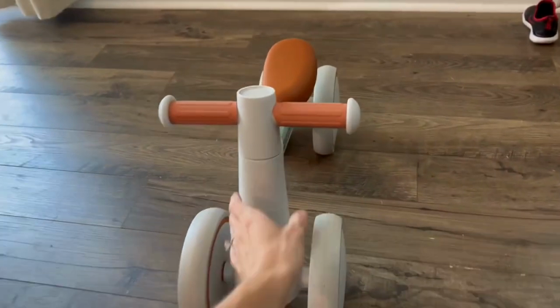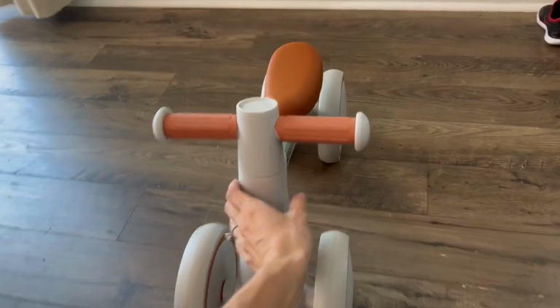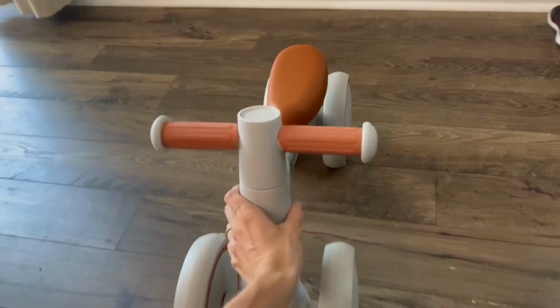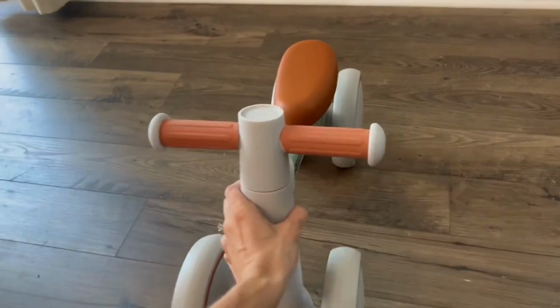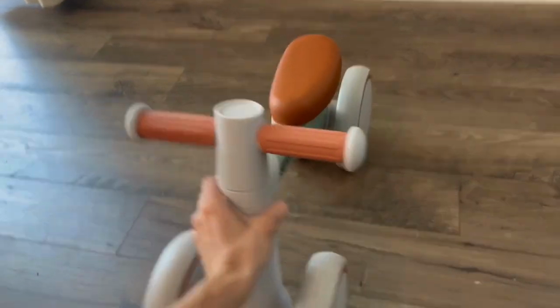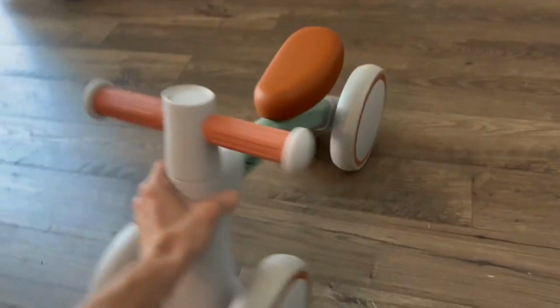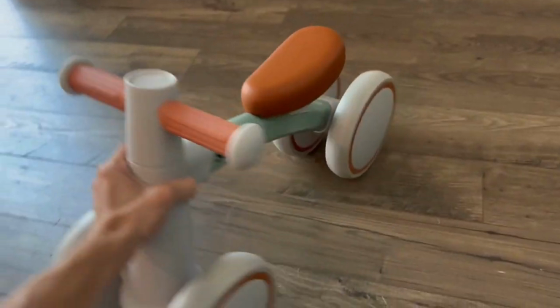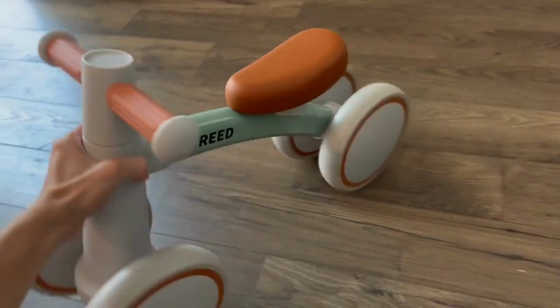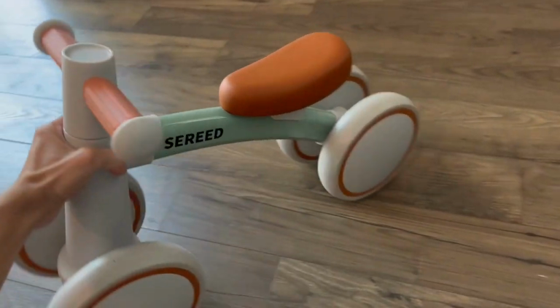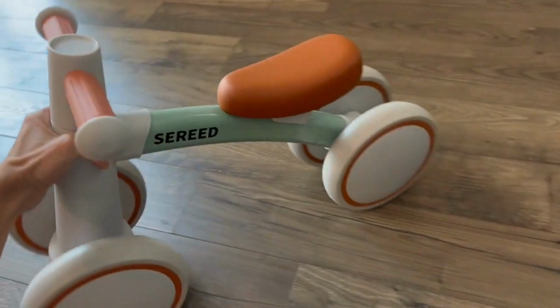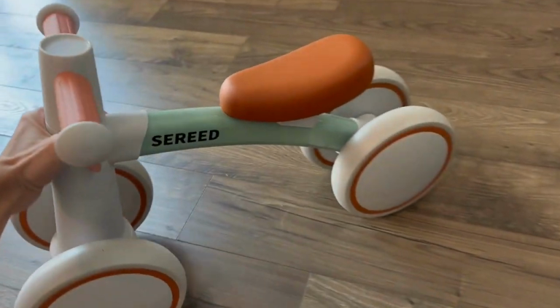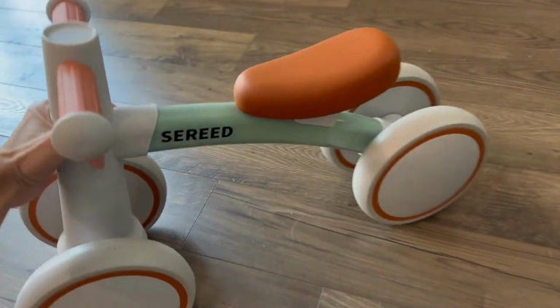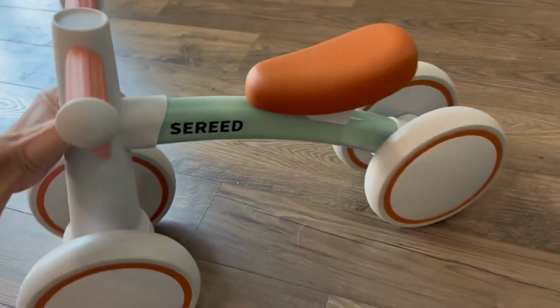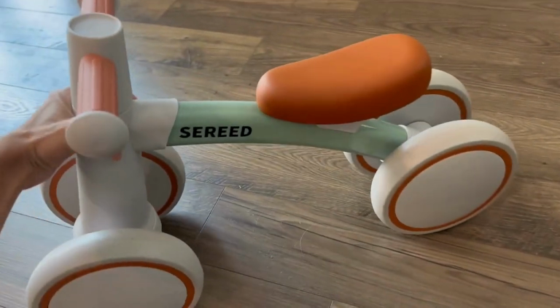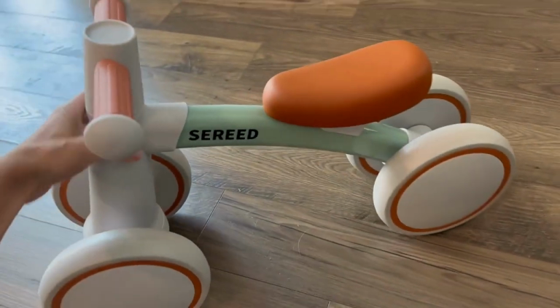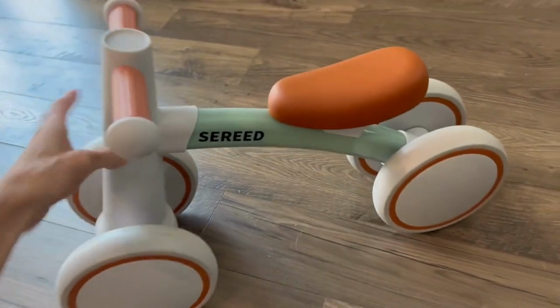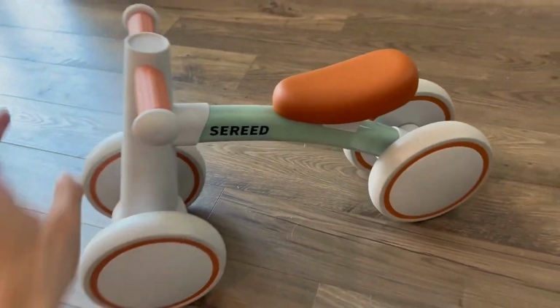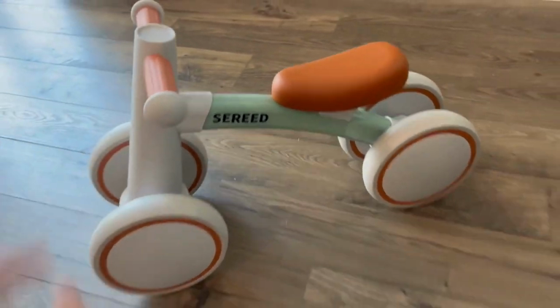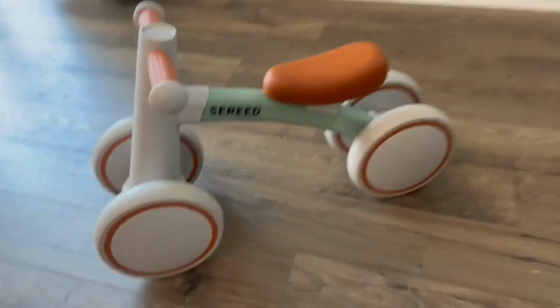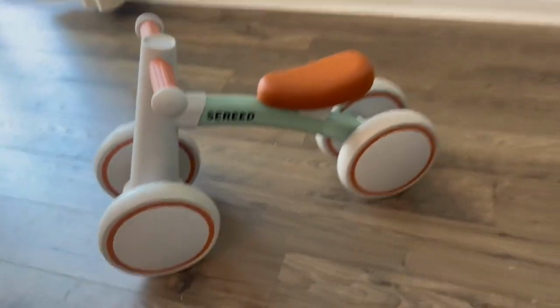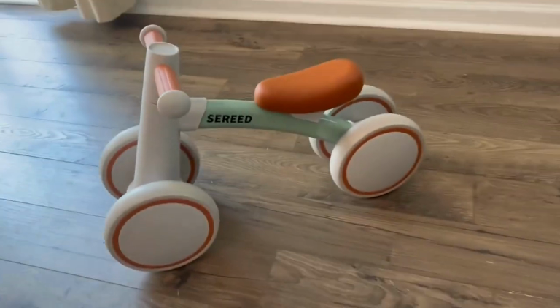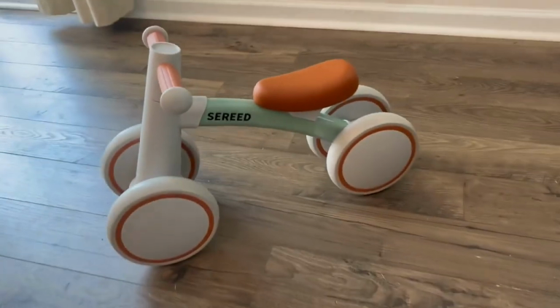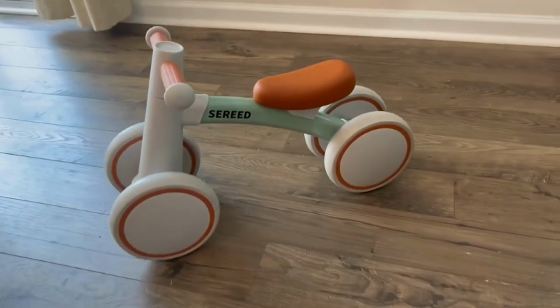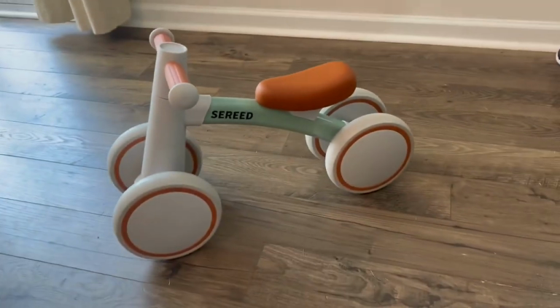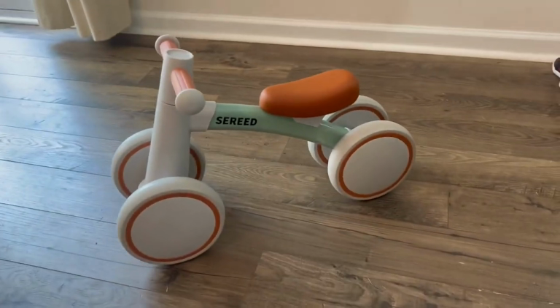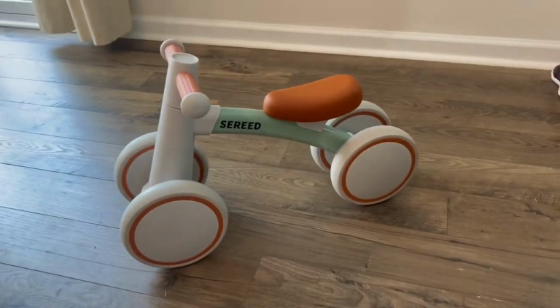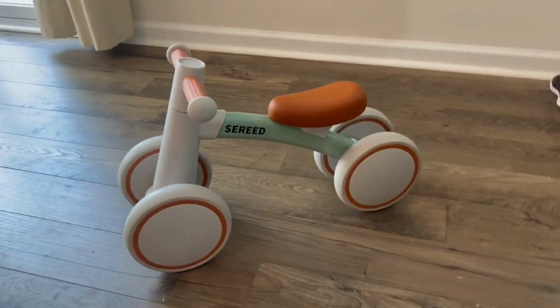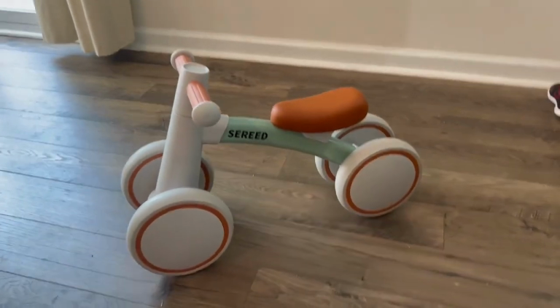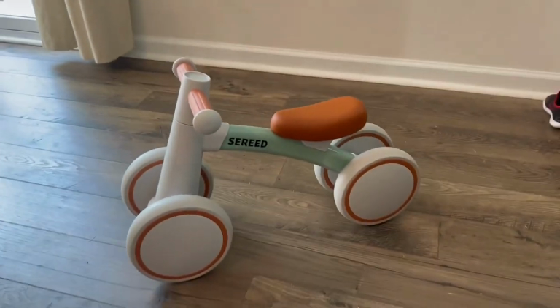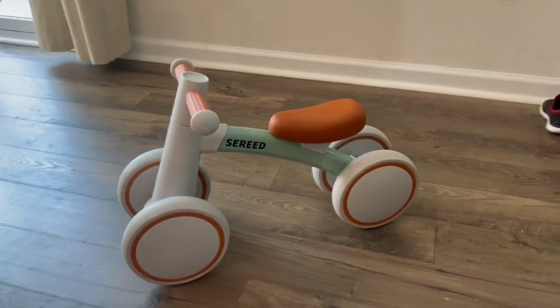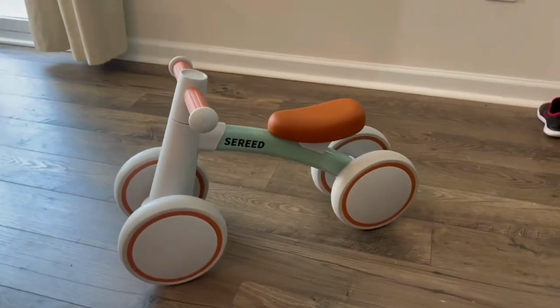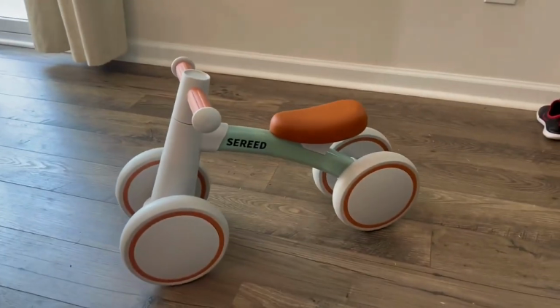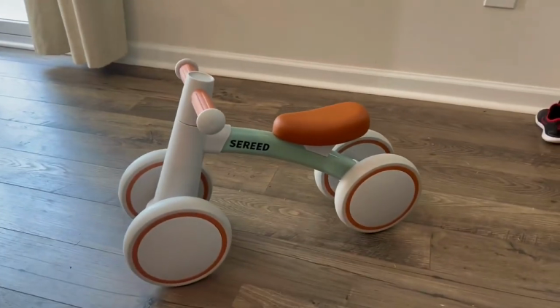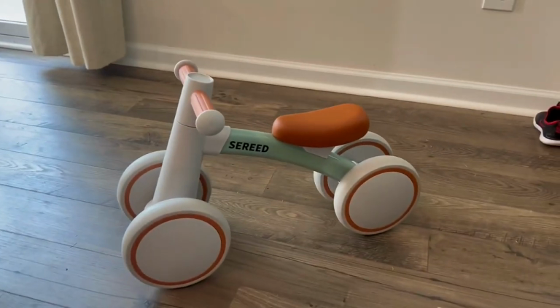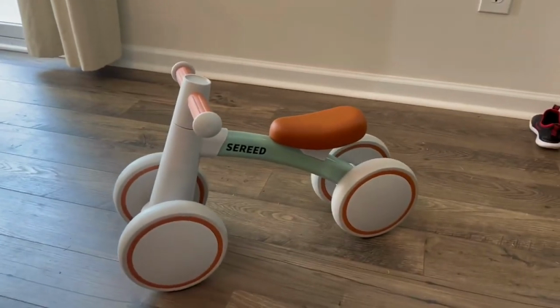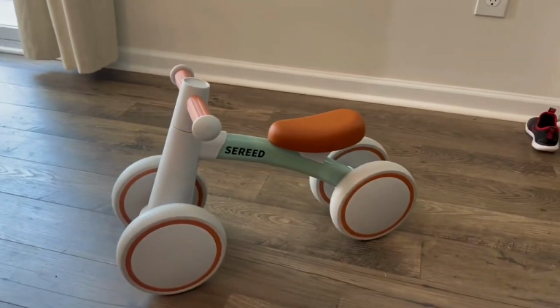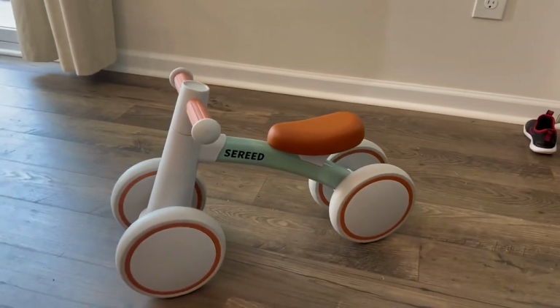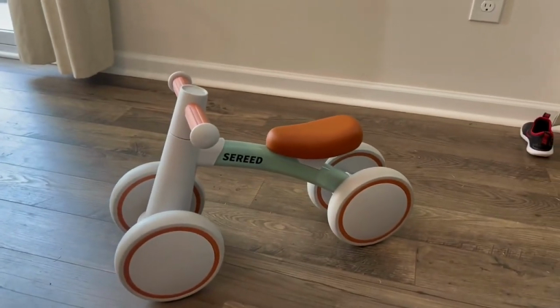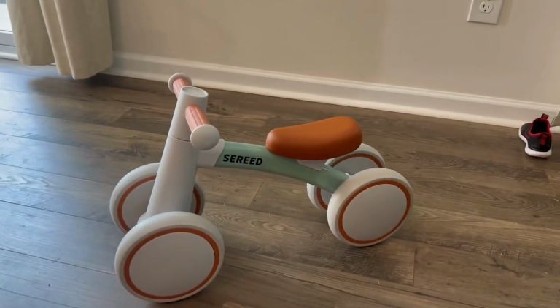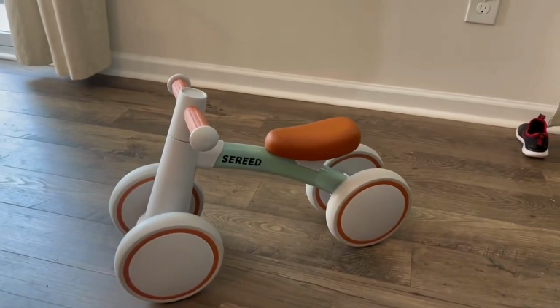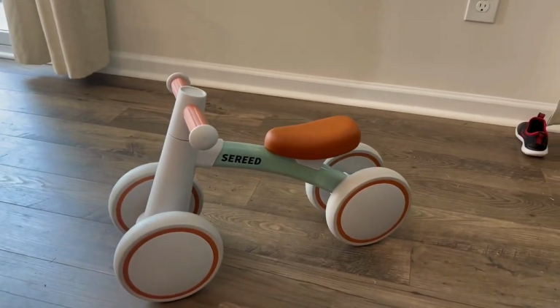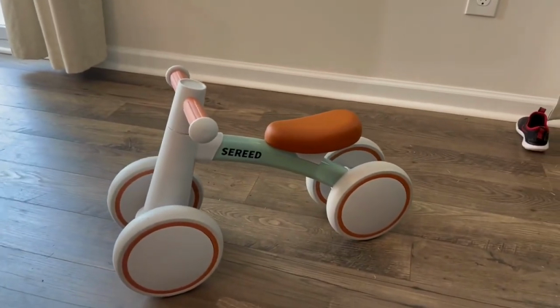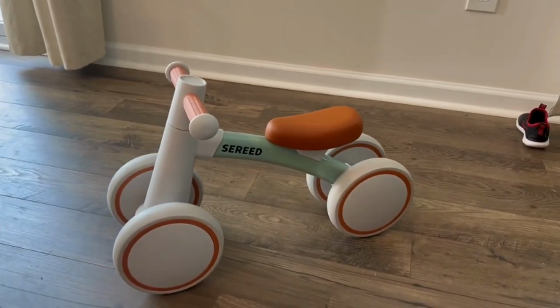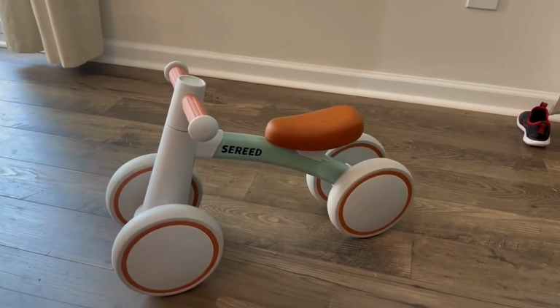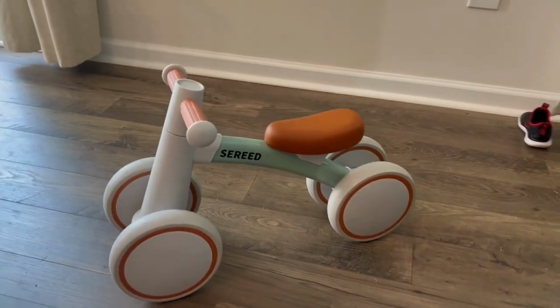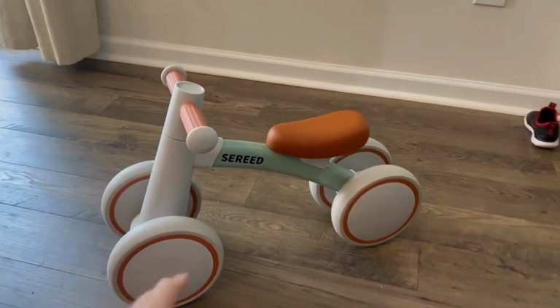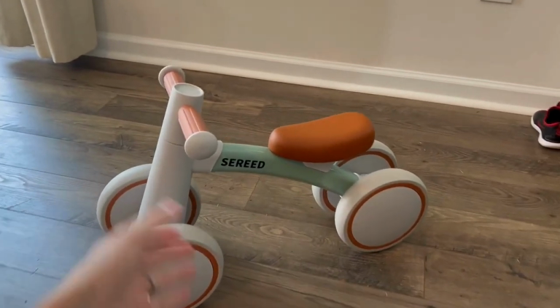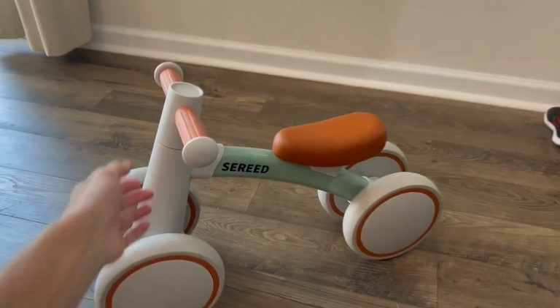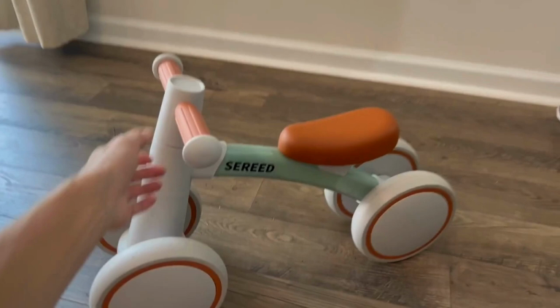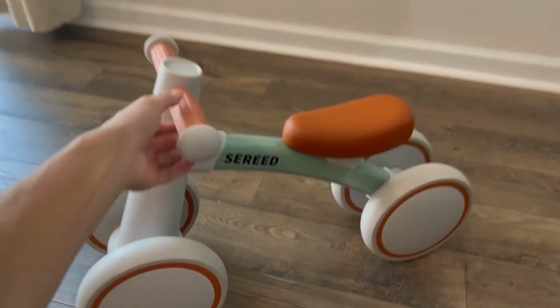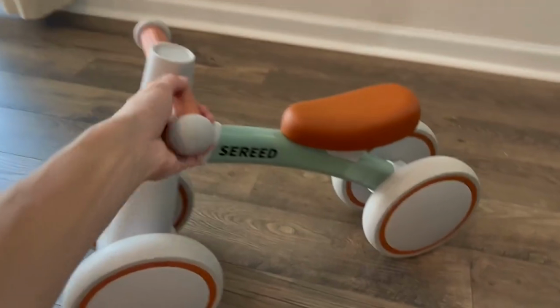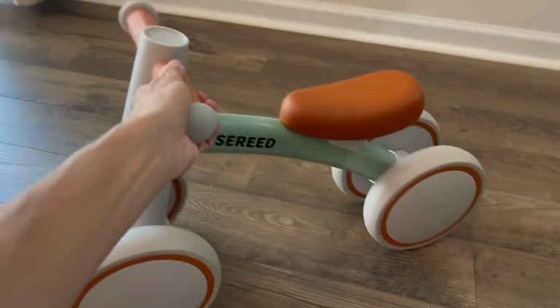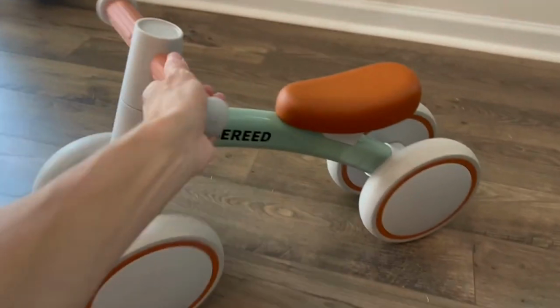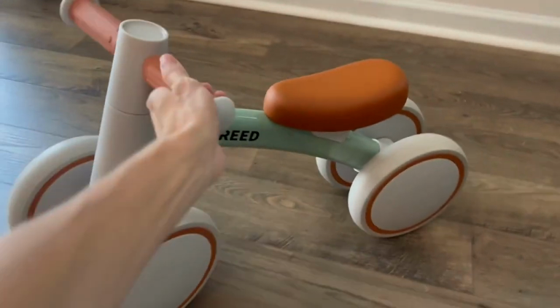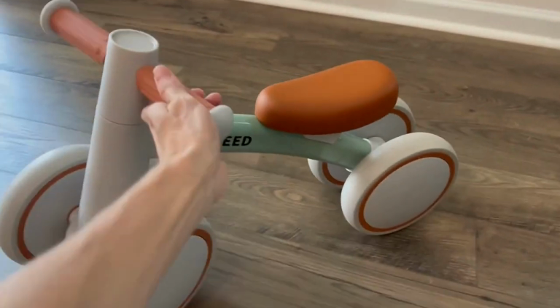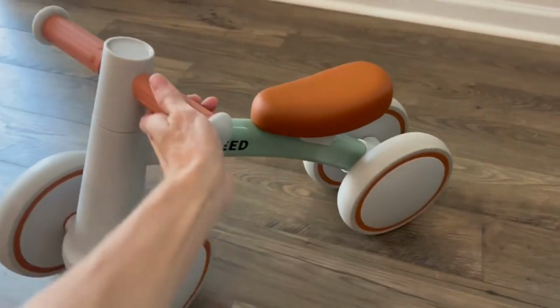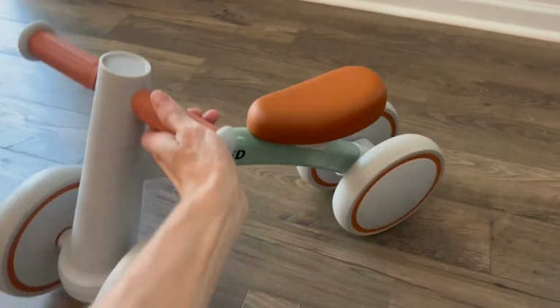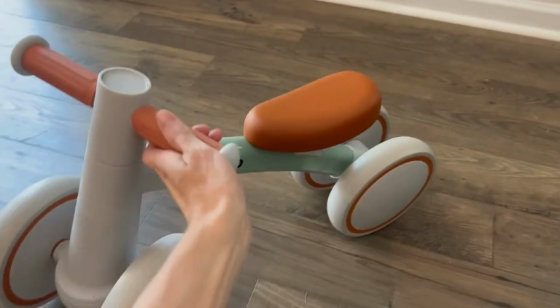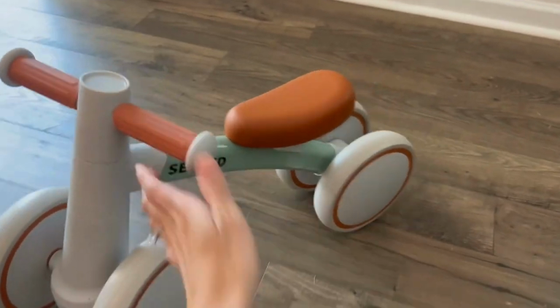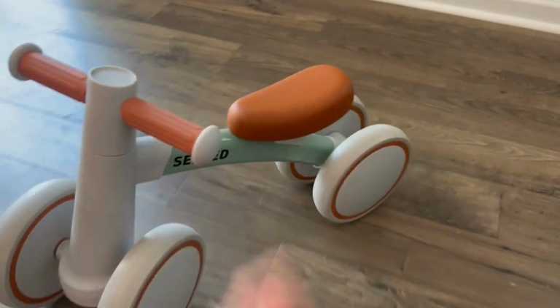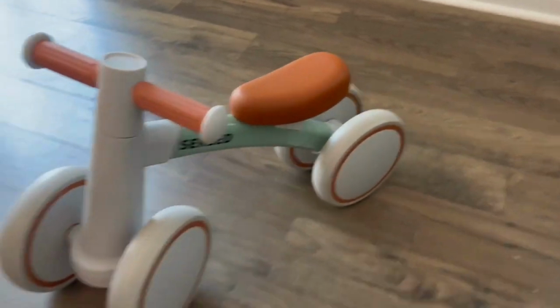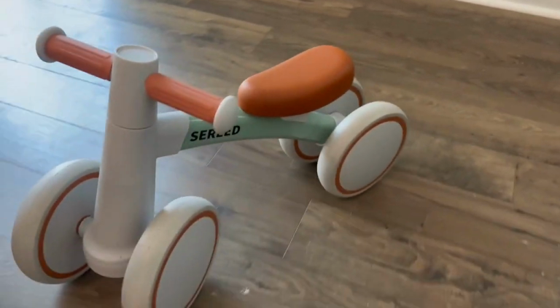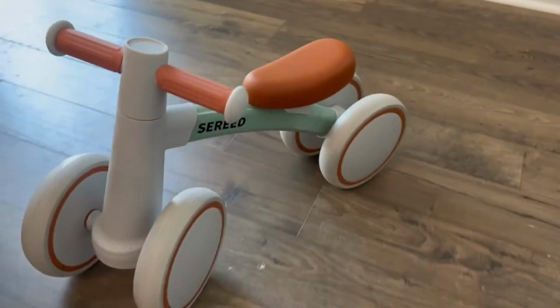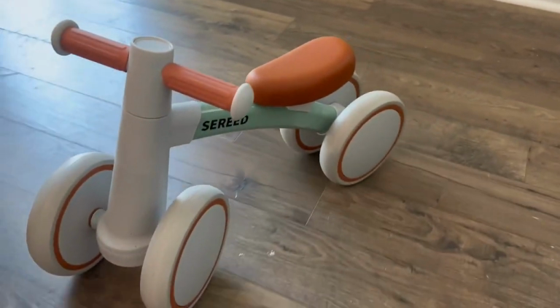If you're looking for a great toy for your kiddo, I definitely highly recommend this cute balance bike.